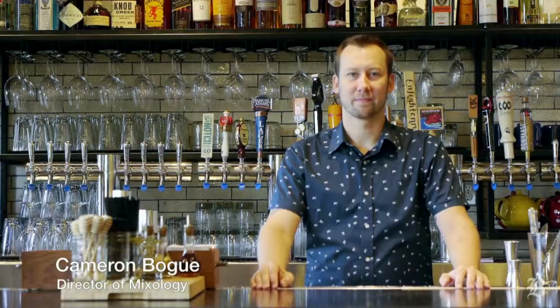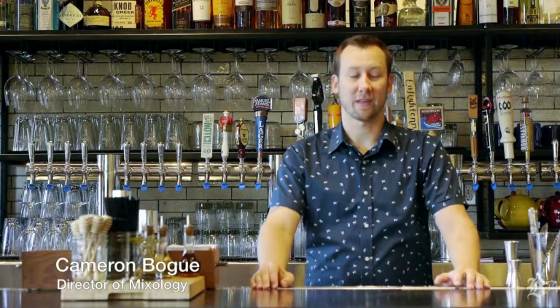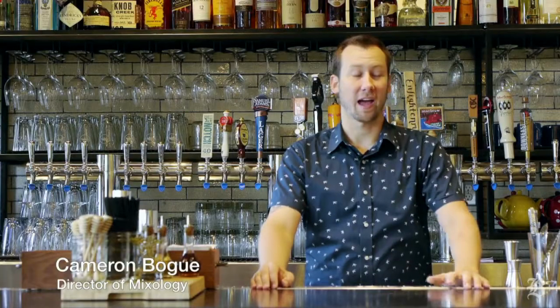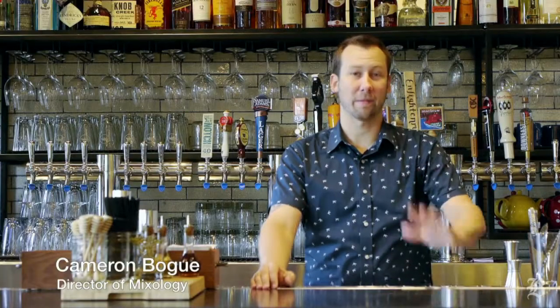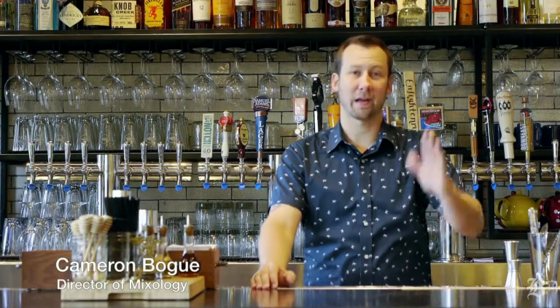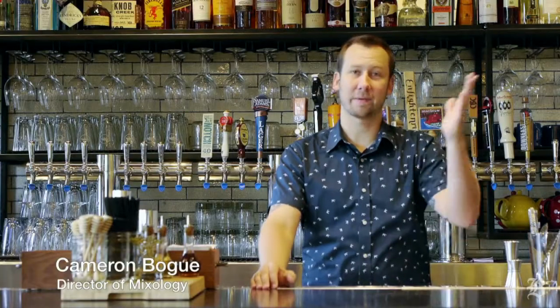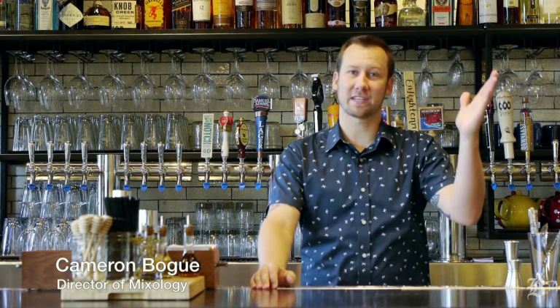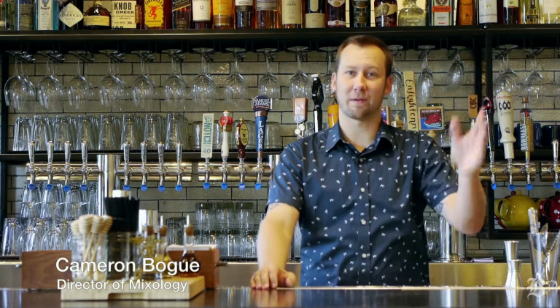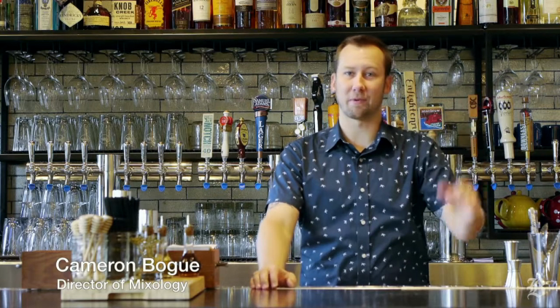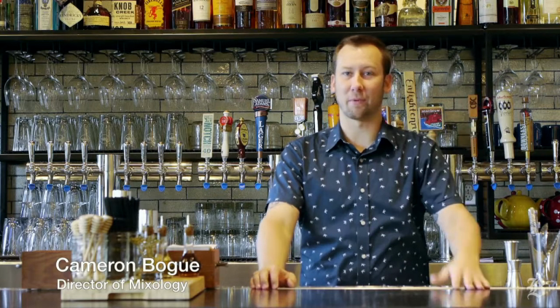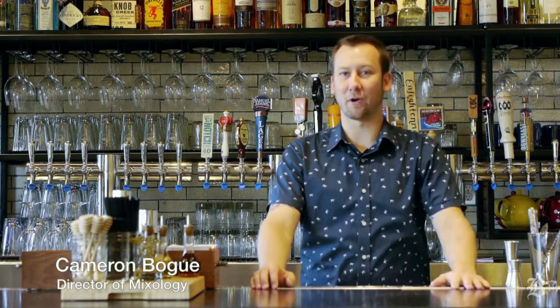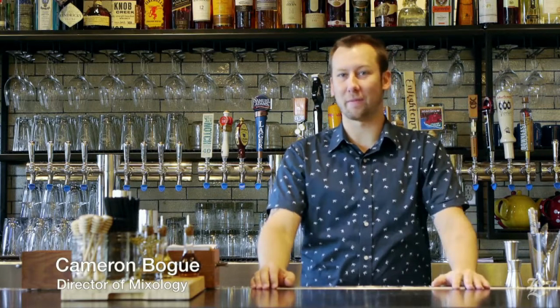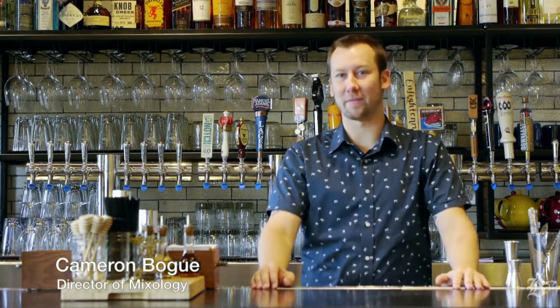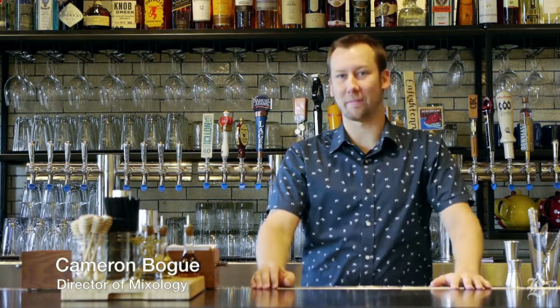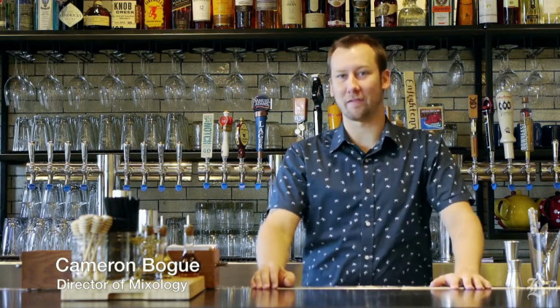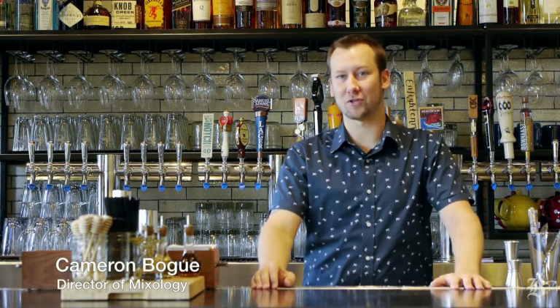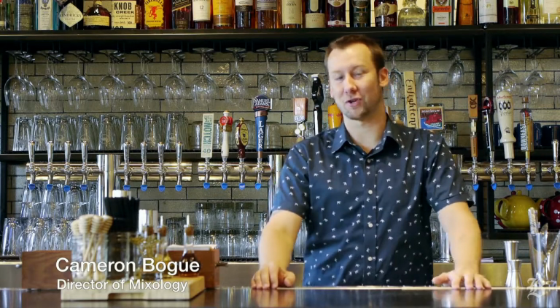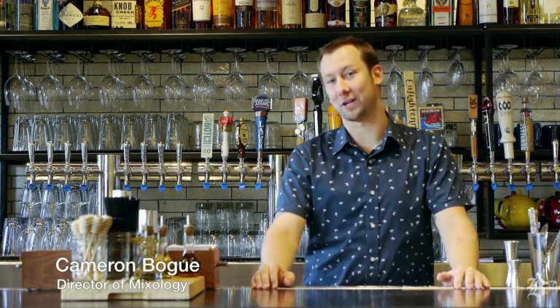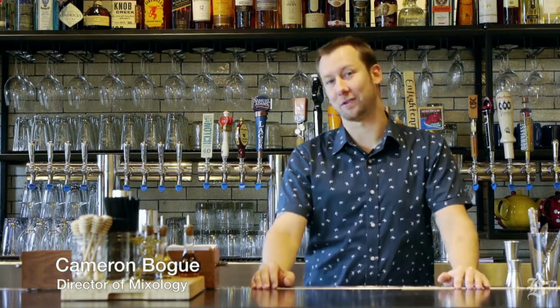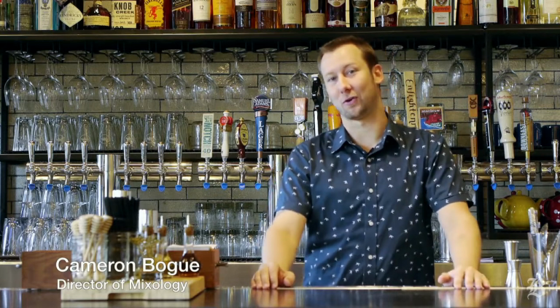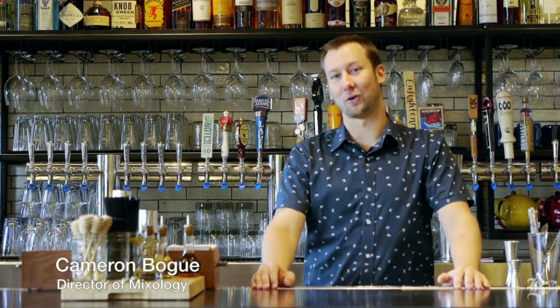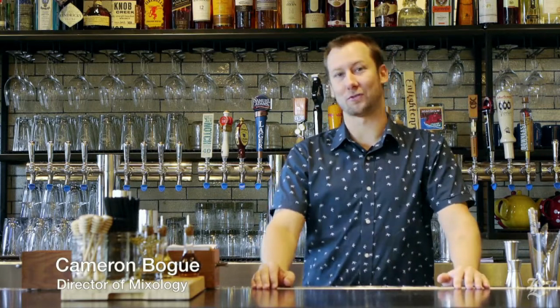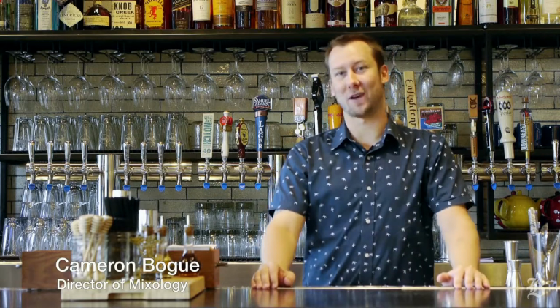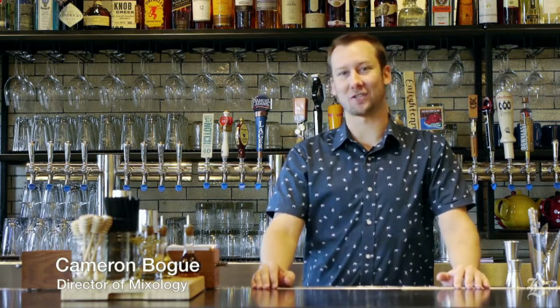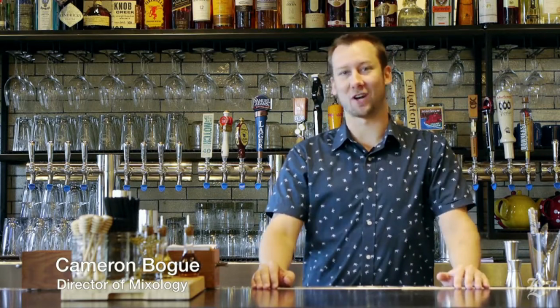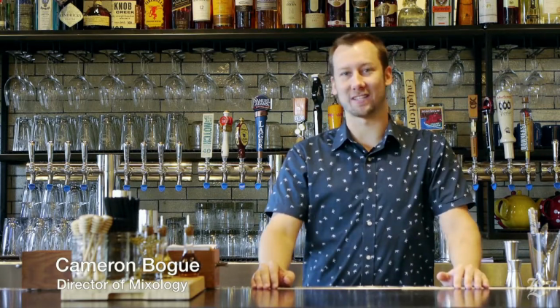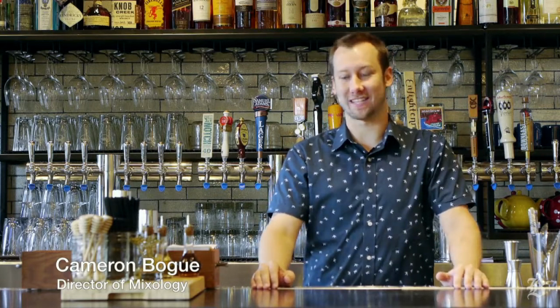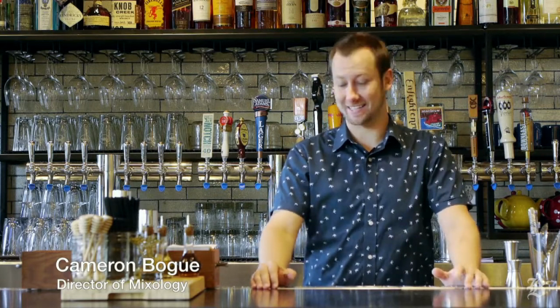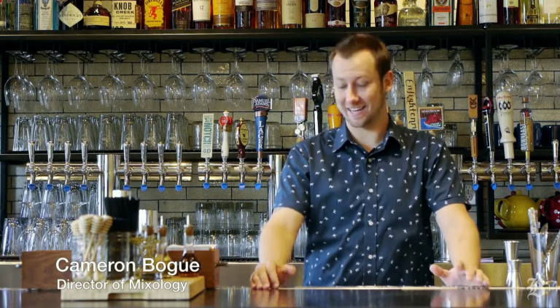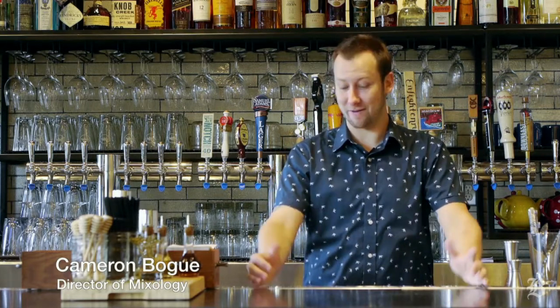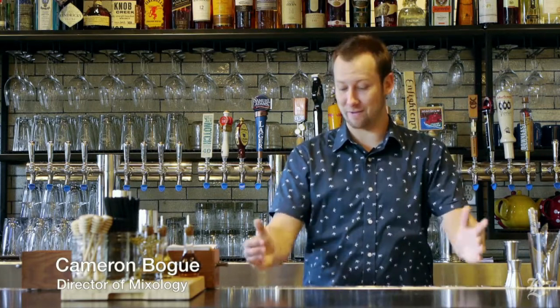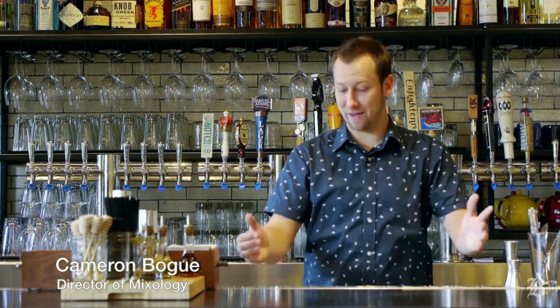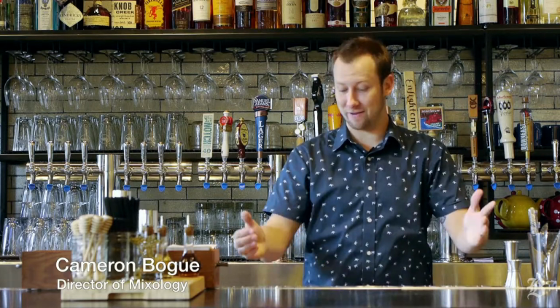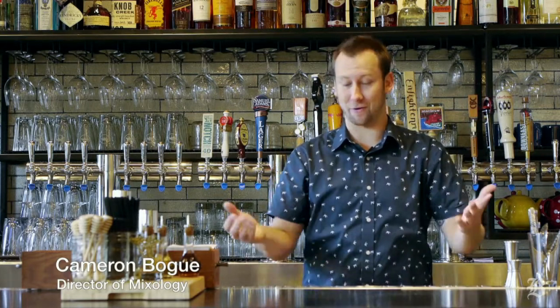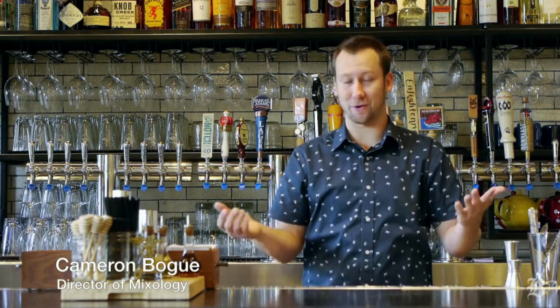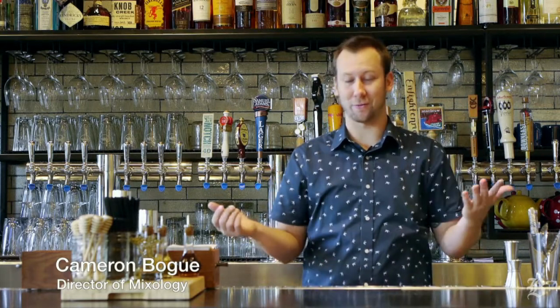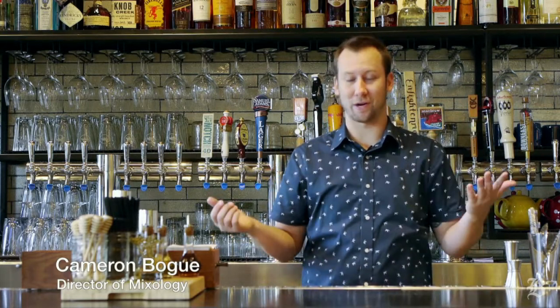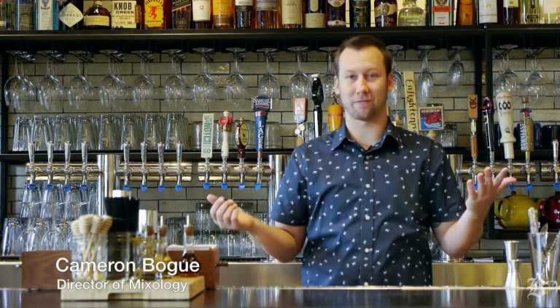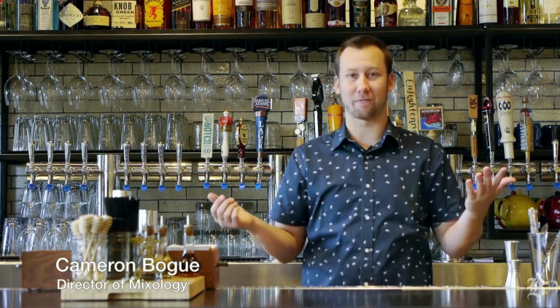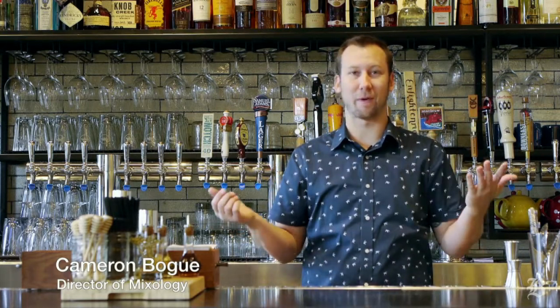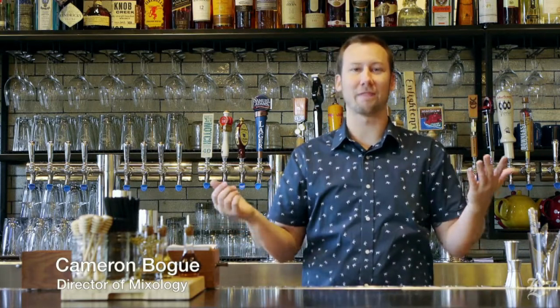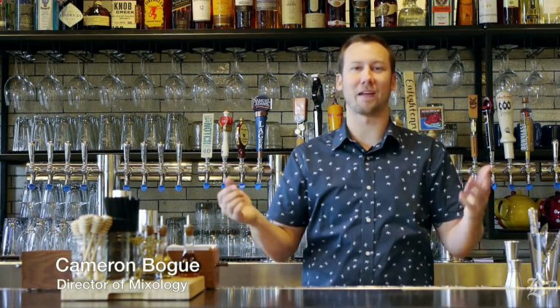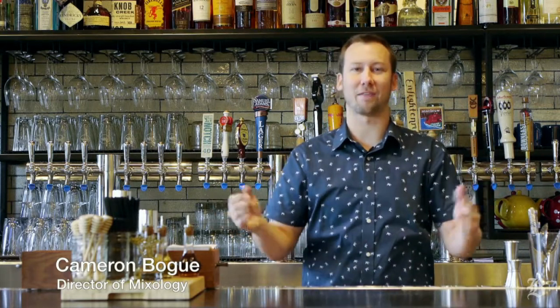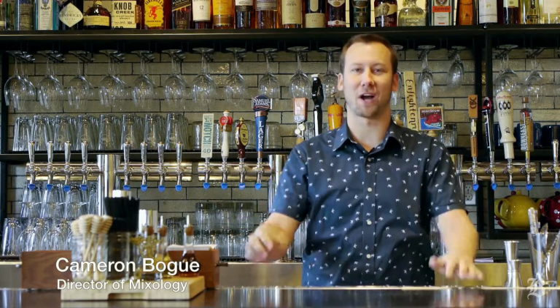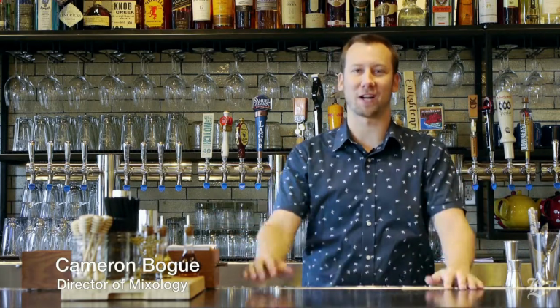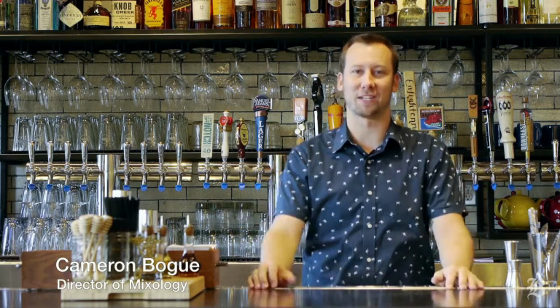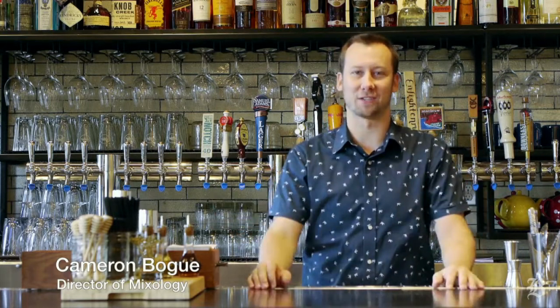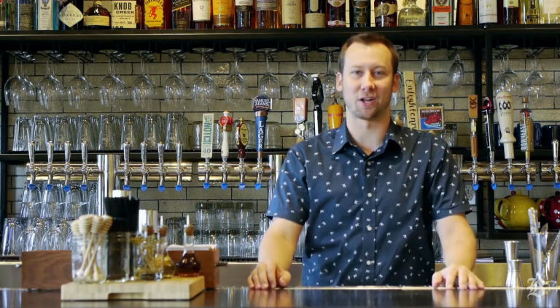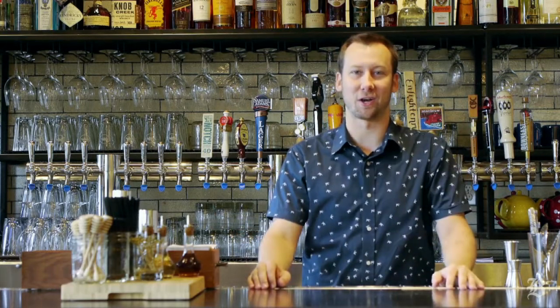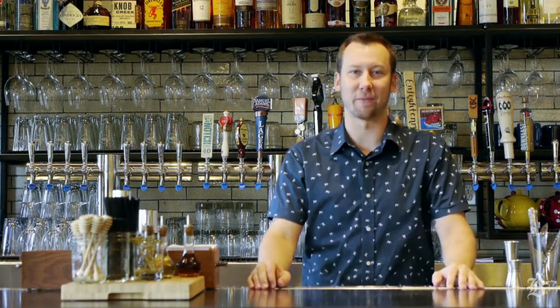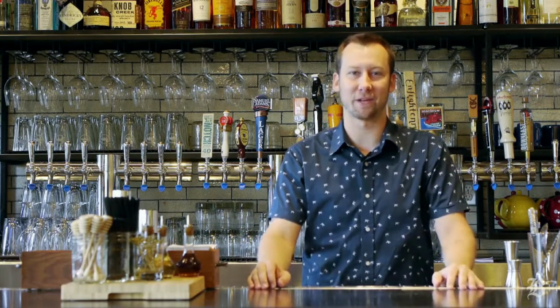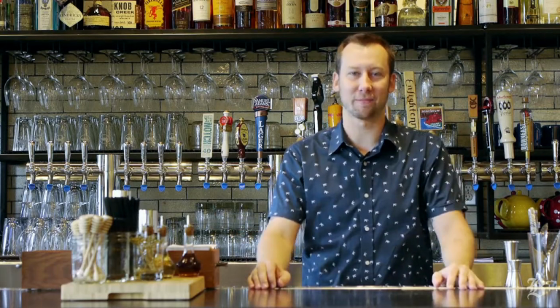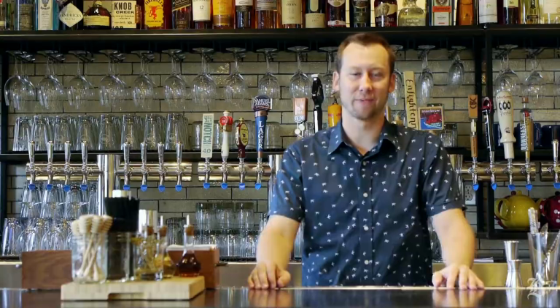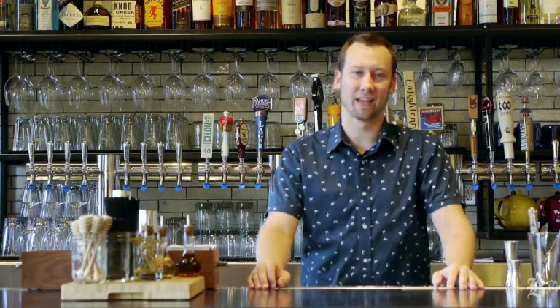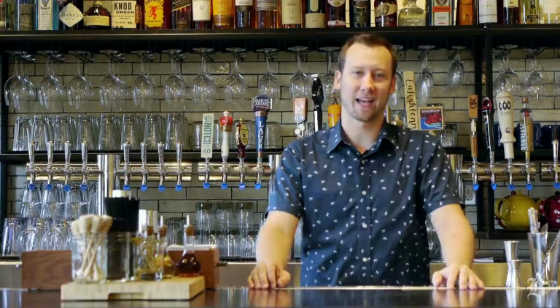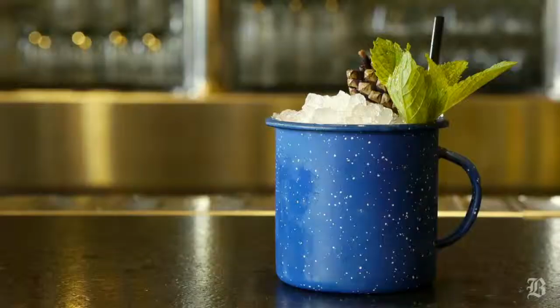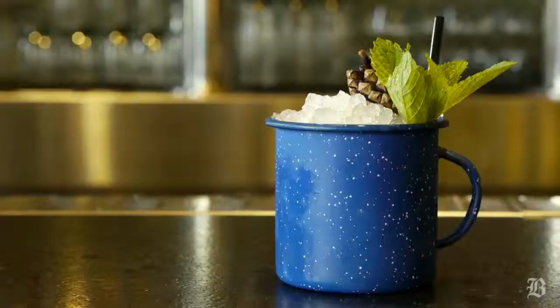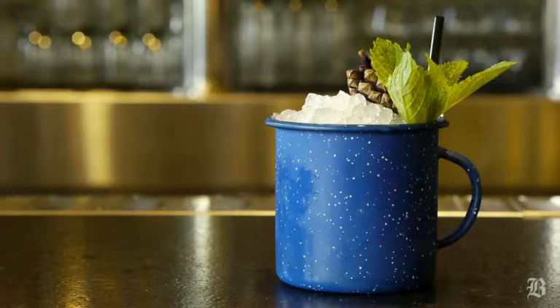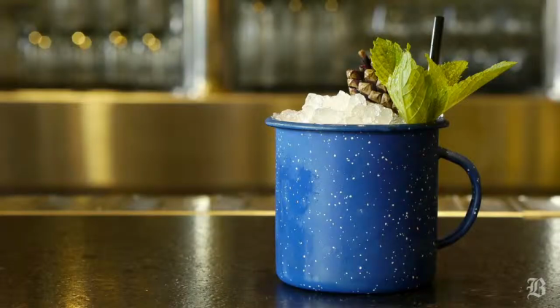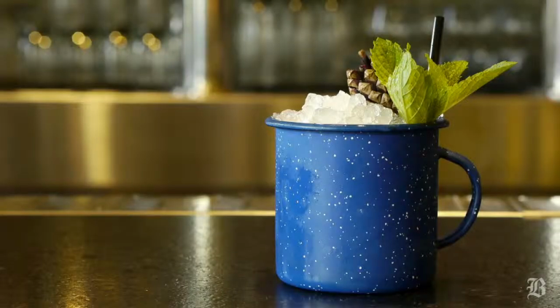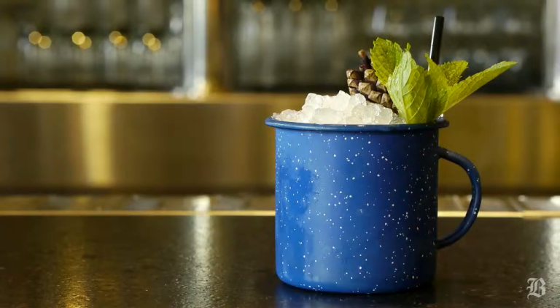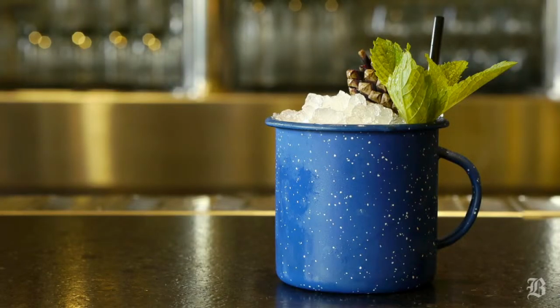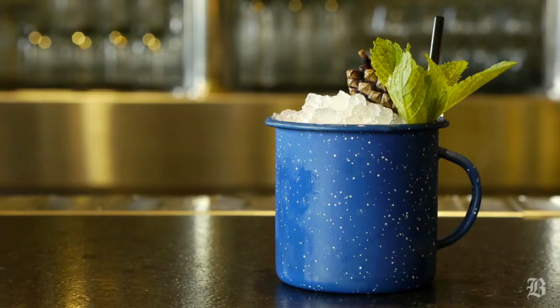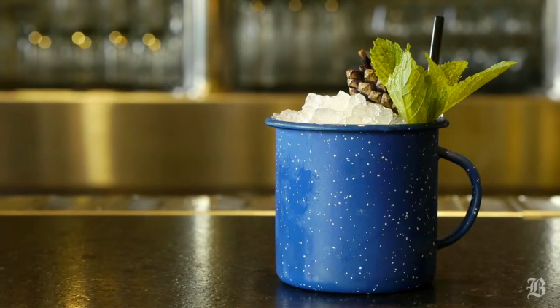Hi, my name is Cameron Bogue. I'm the beverage director for Earl's Restaurants, and today I'm going to make for you one of my favorite cocktails on our menu: the Cabin Fever.